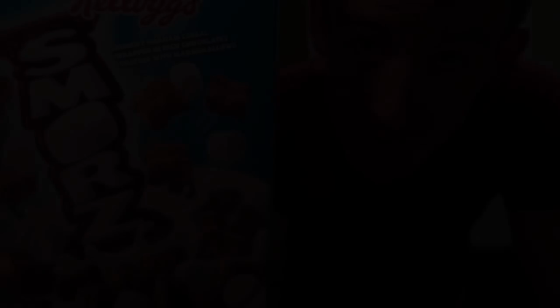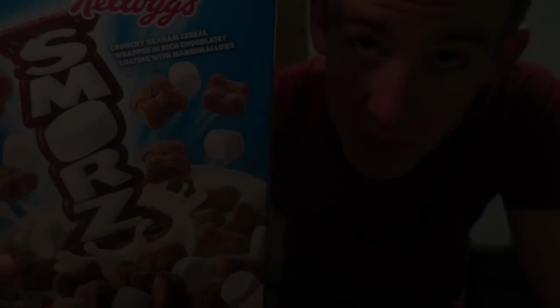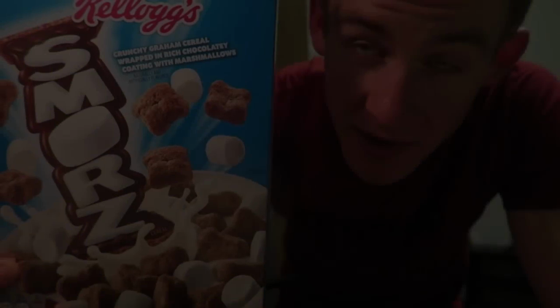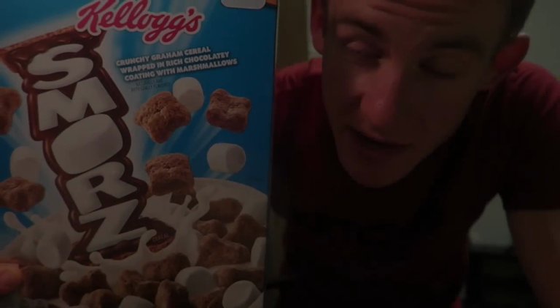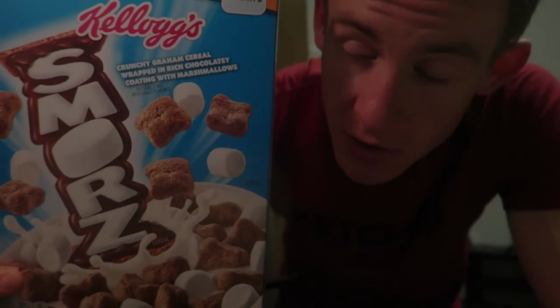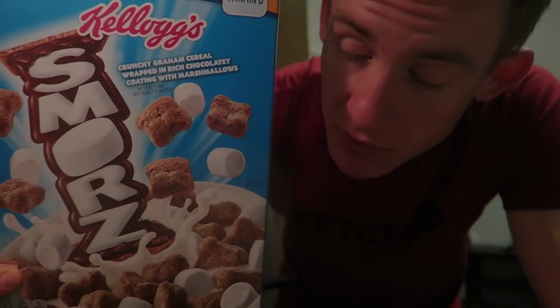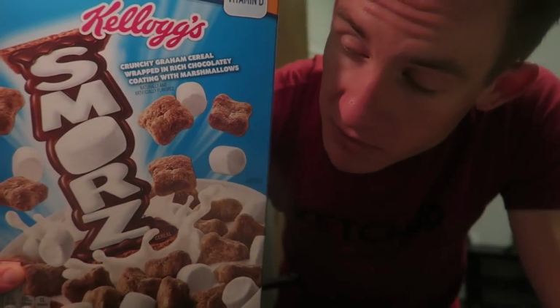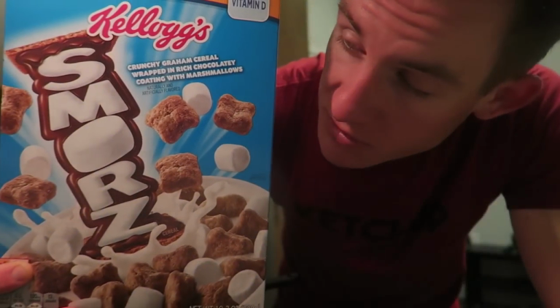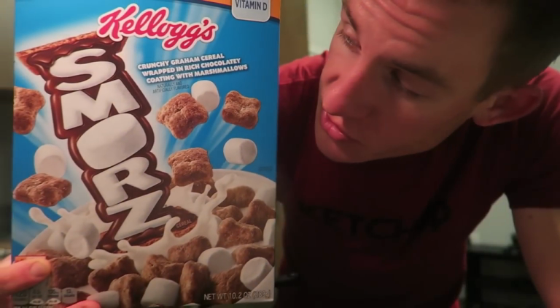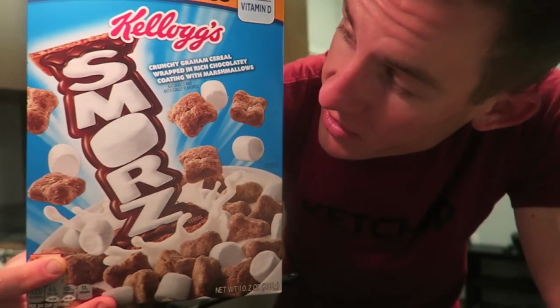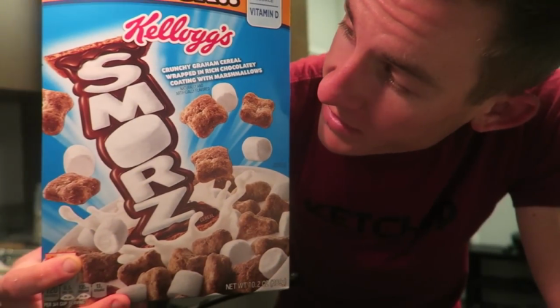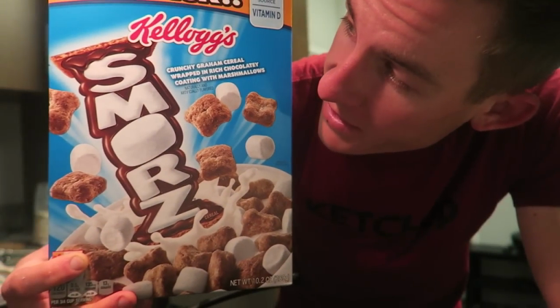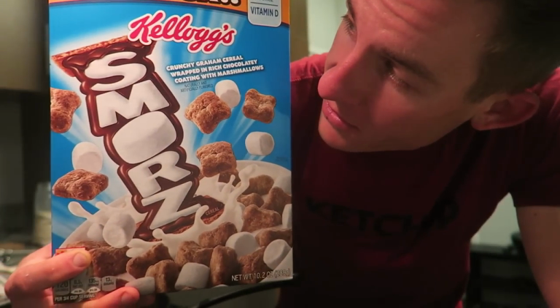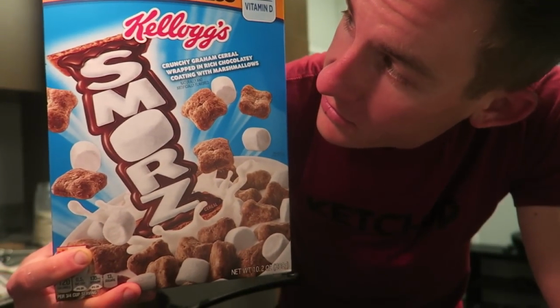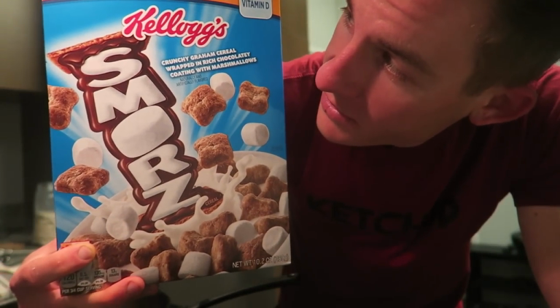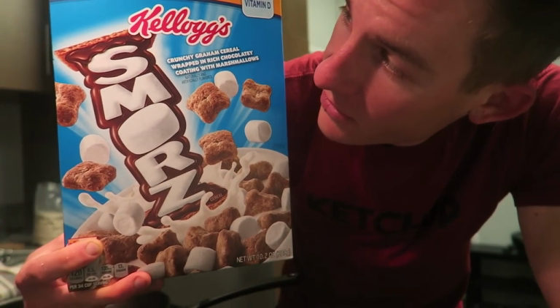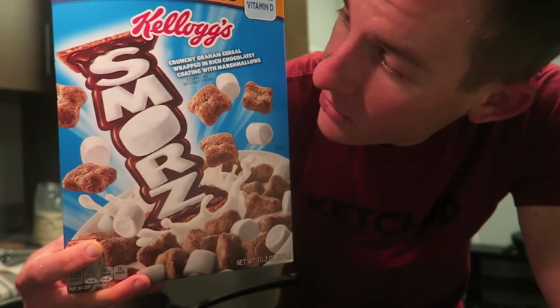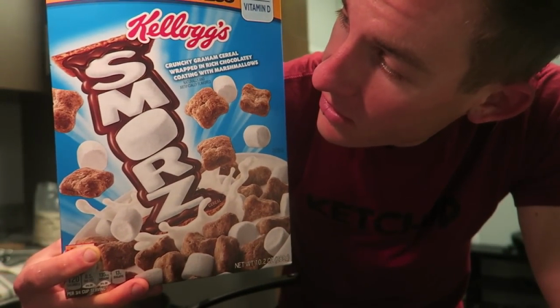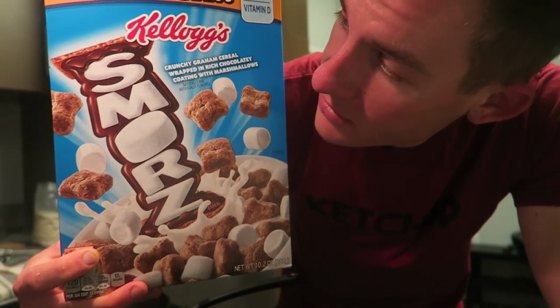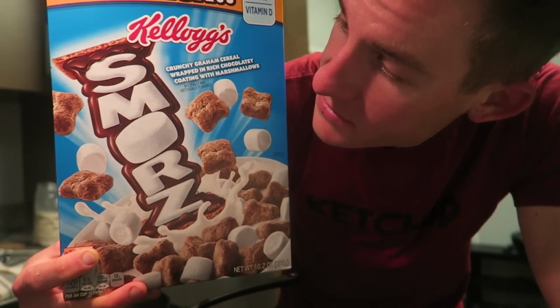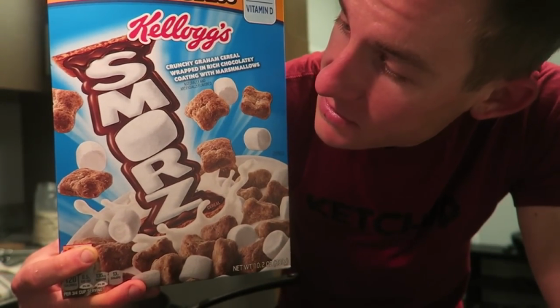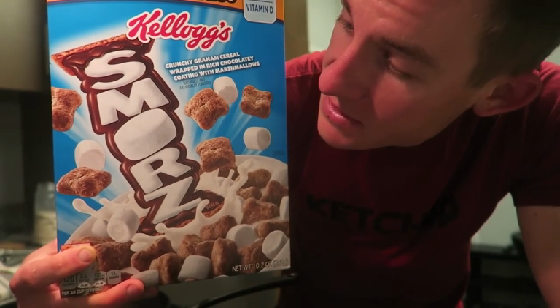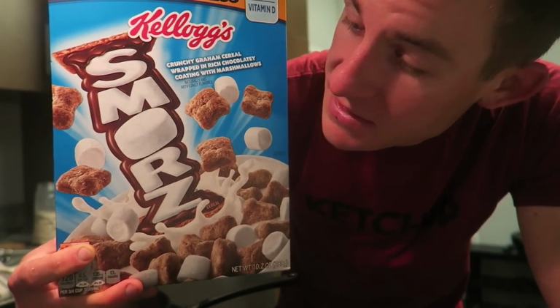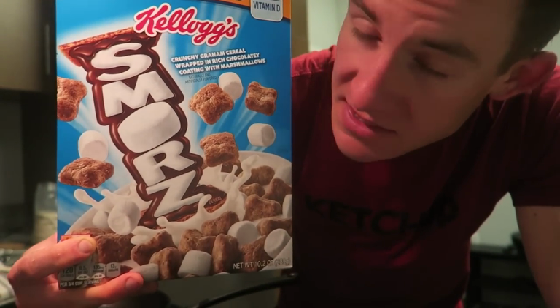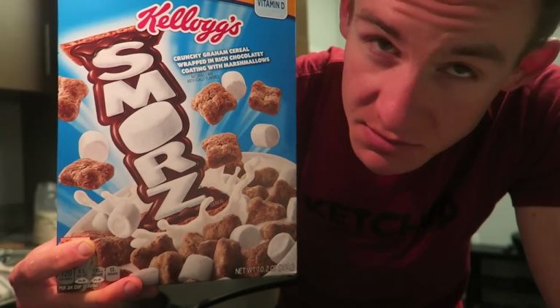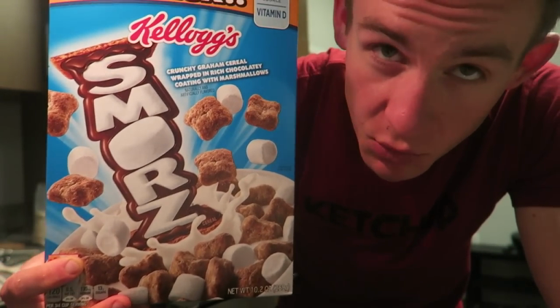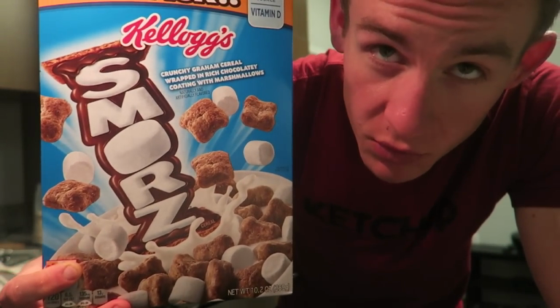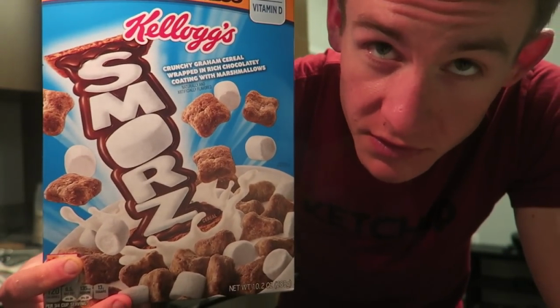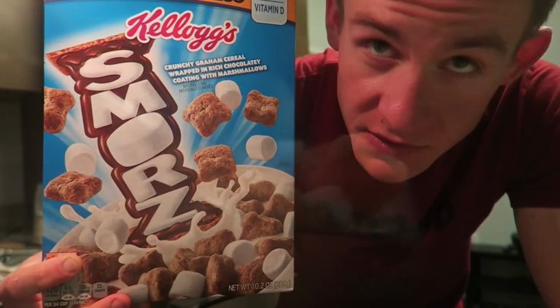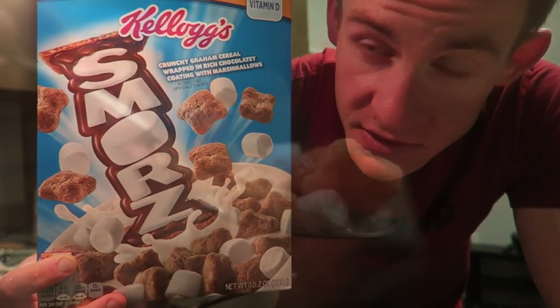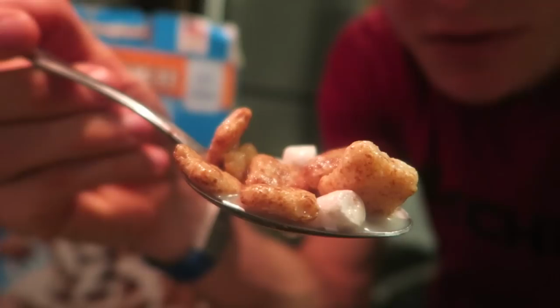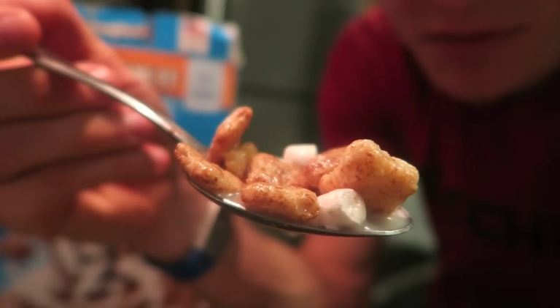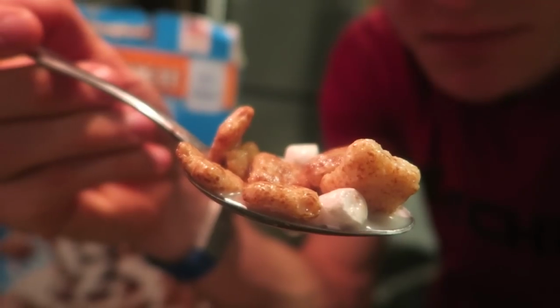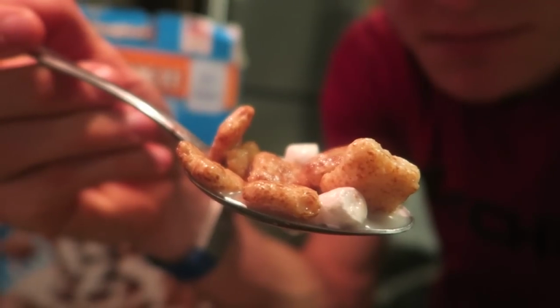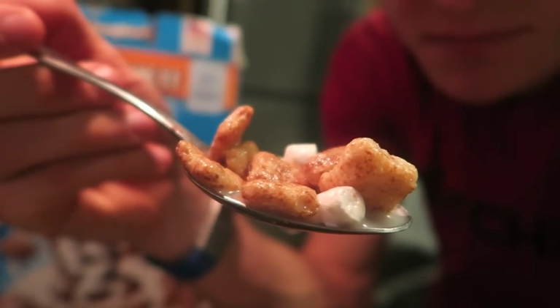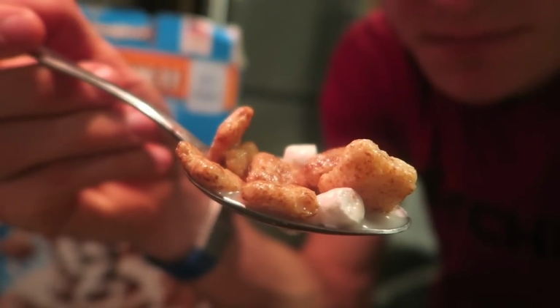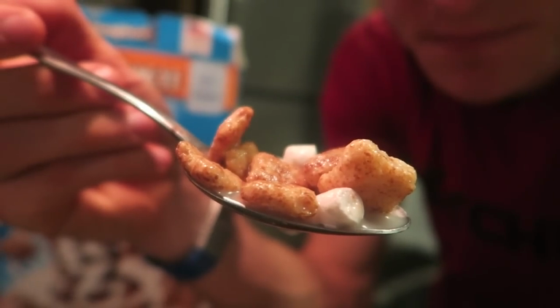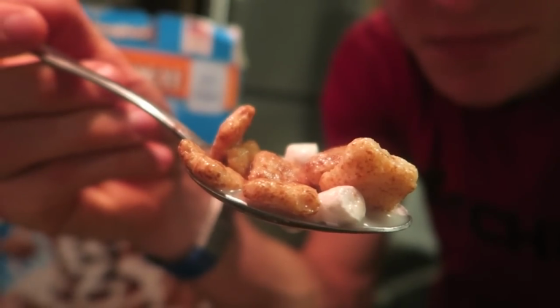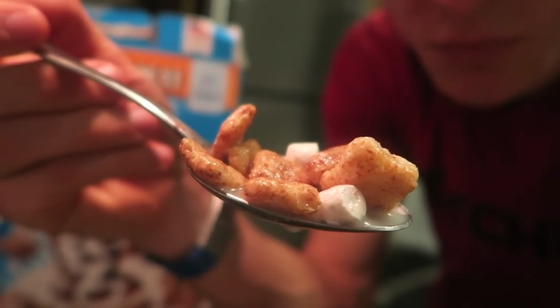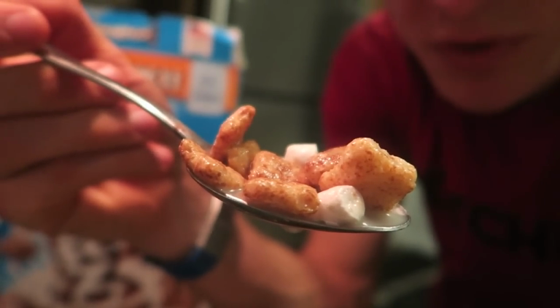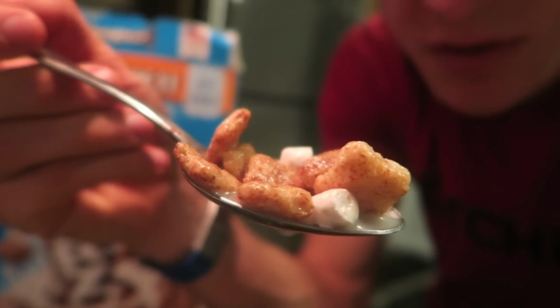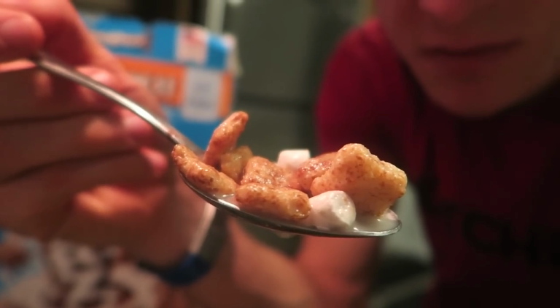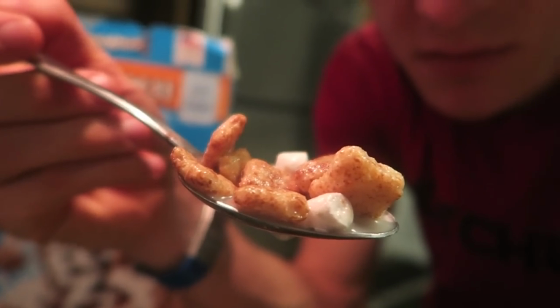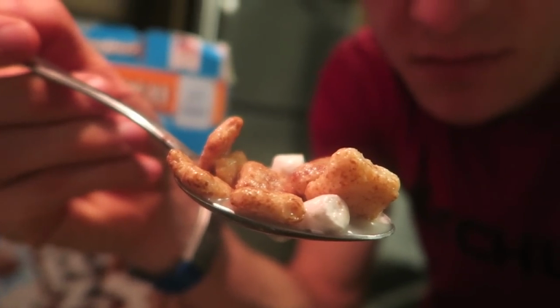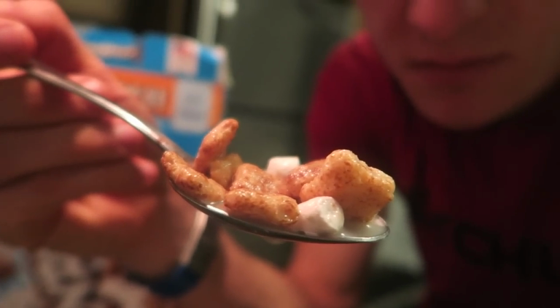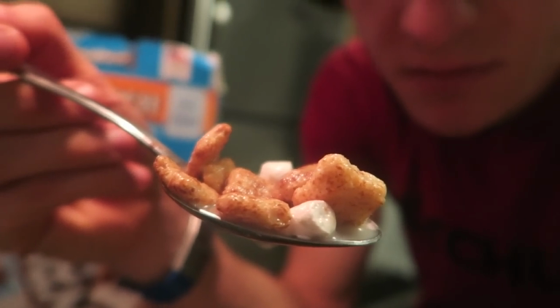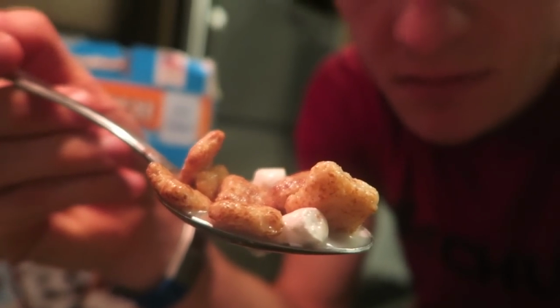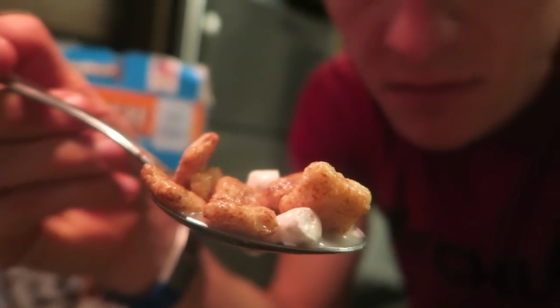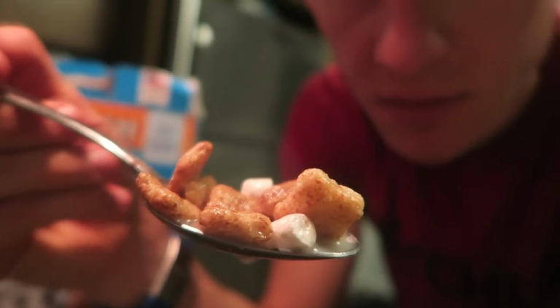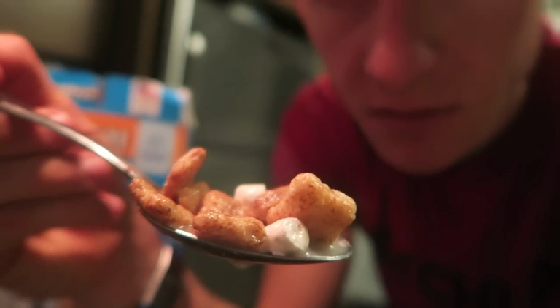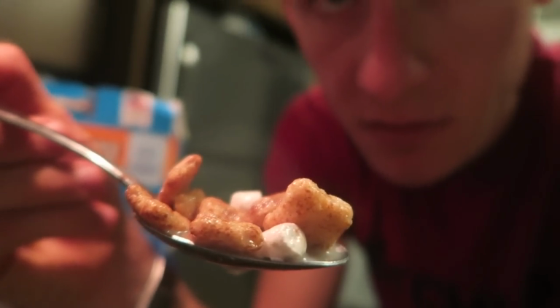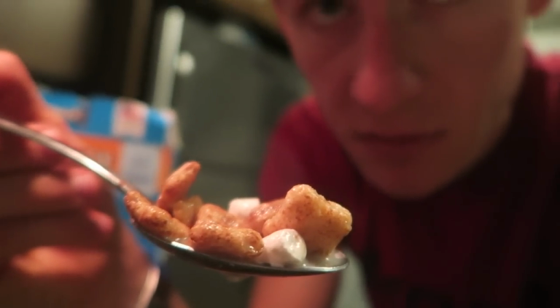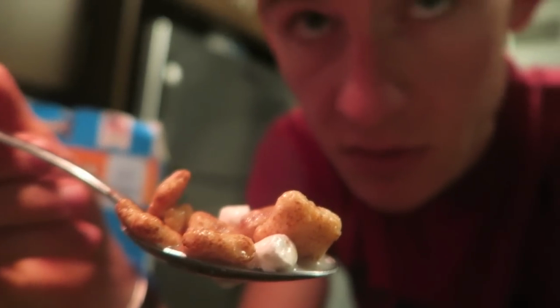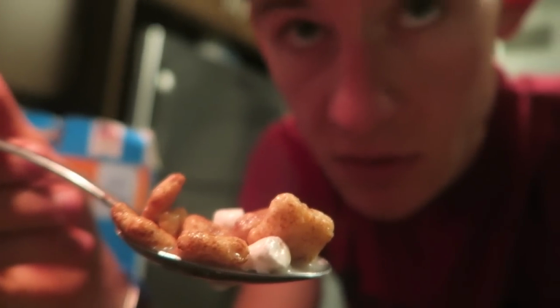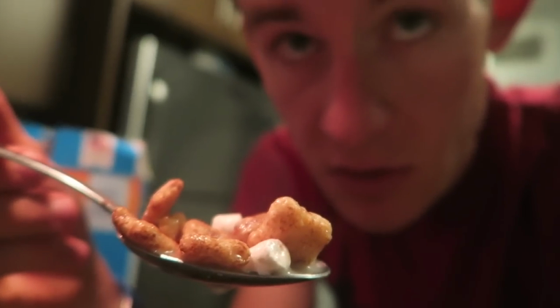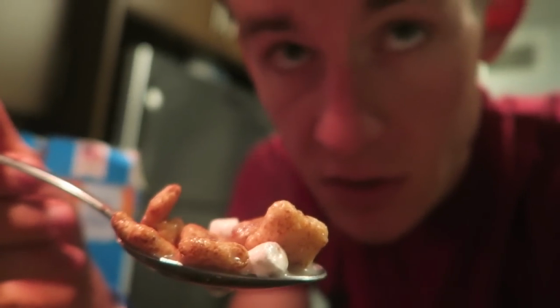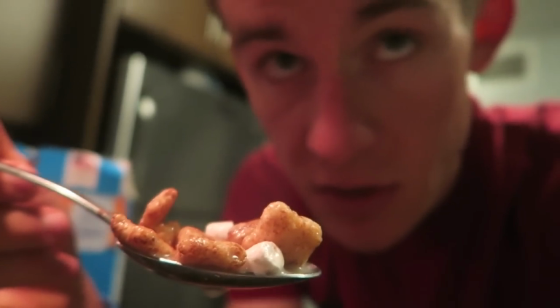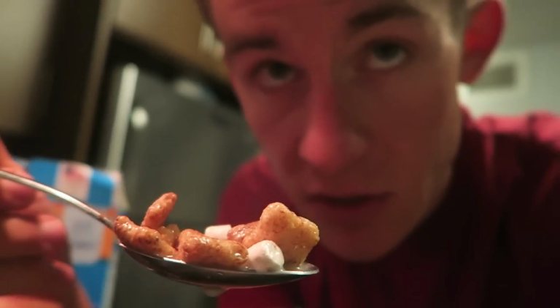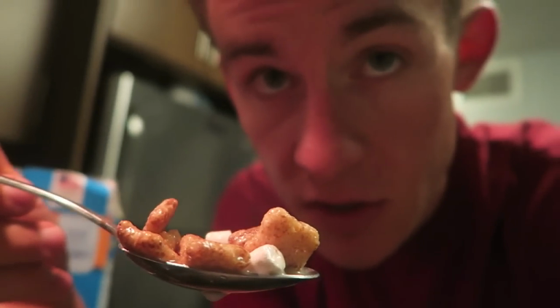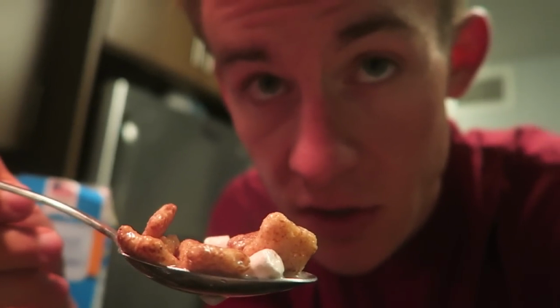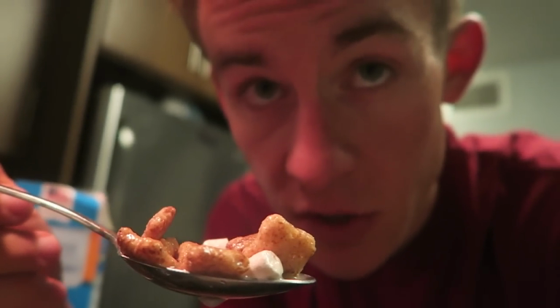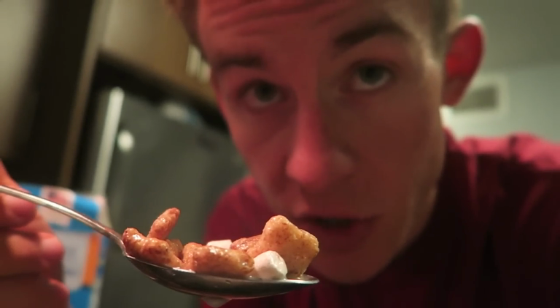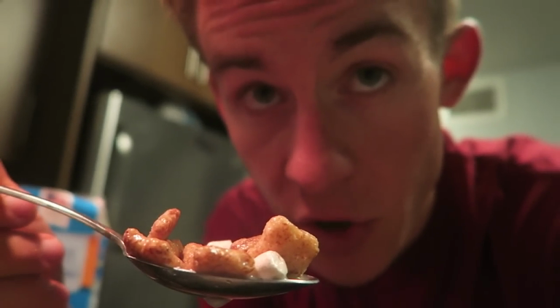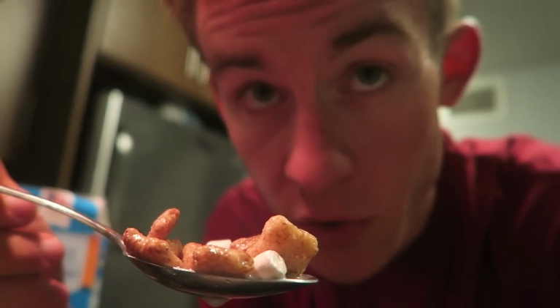So right now we're gonna be trying out Kellogg's S'mores. Here we go.